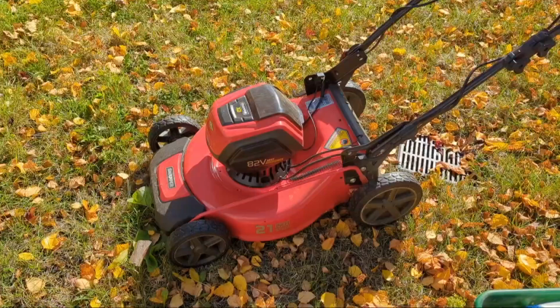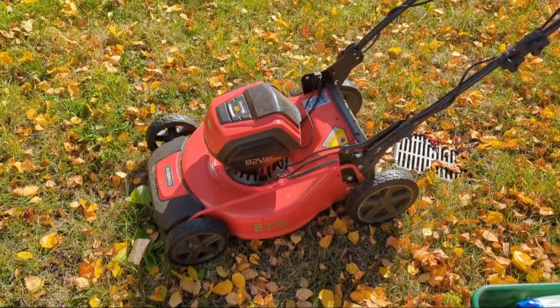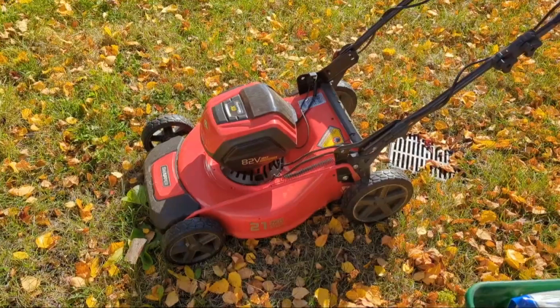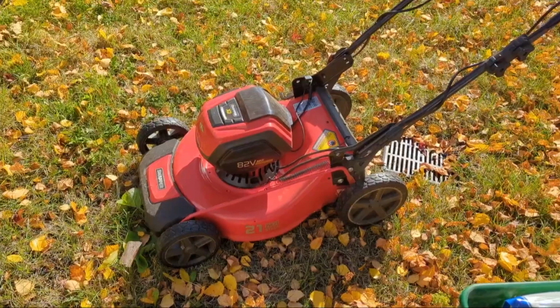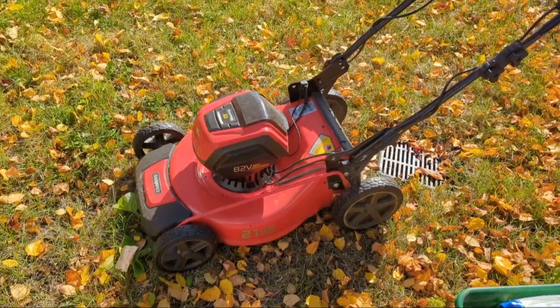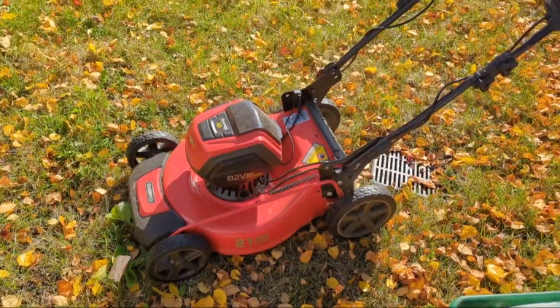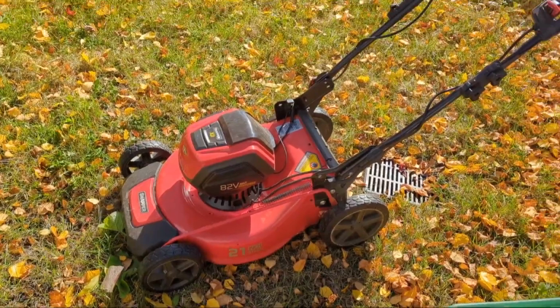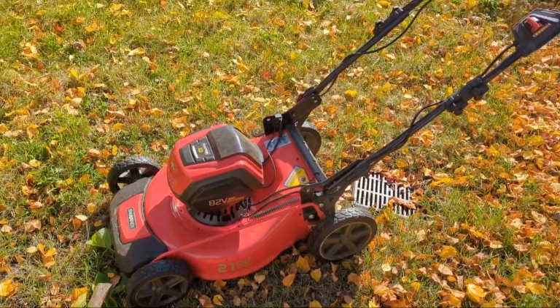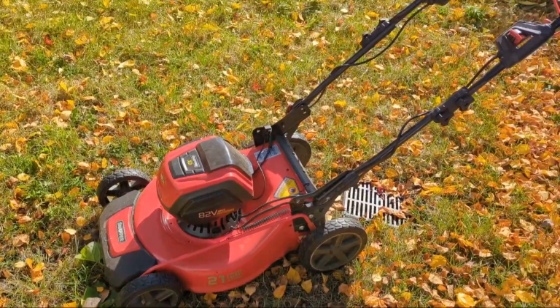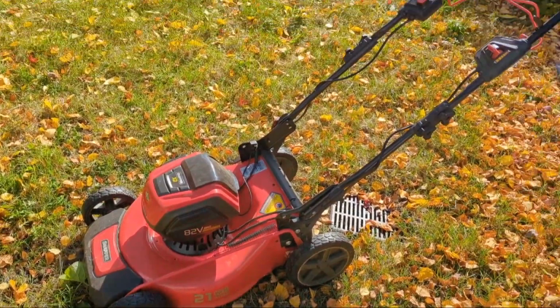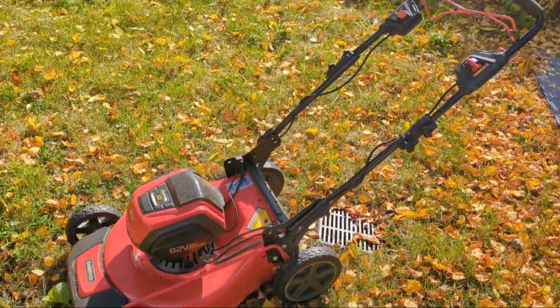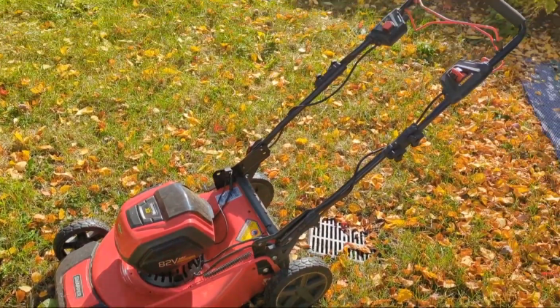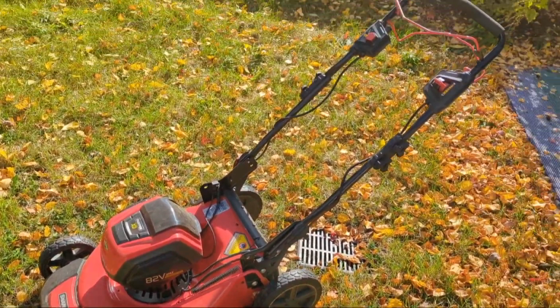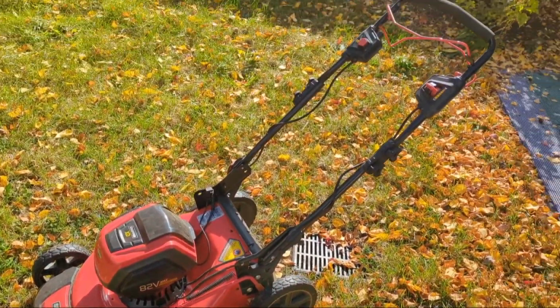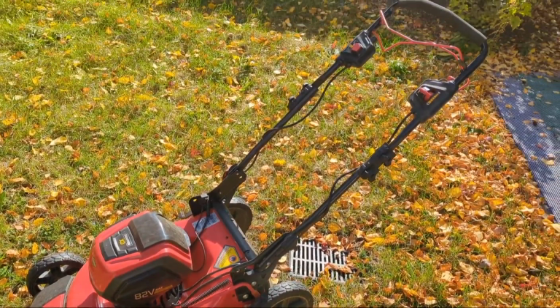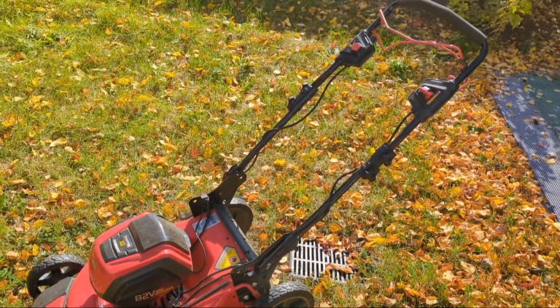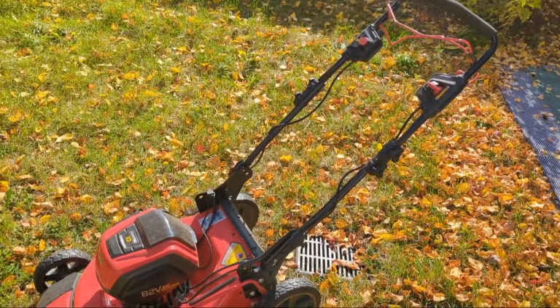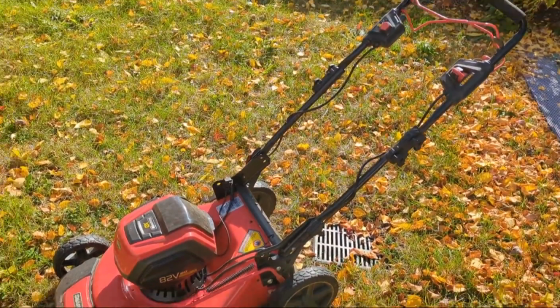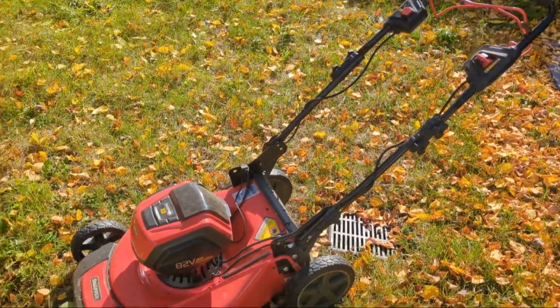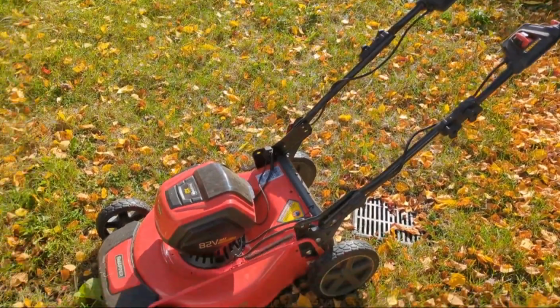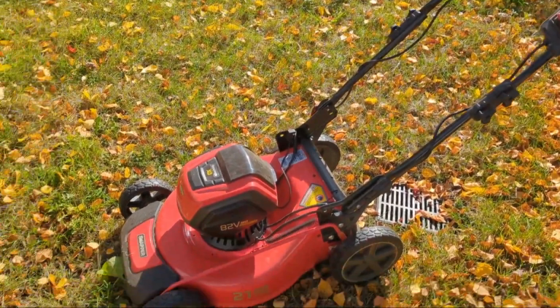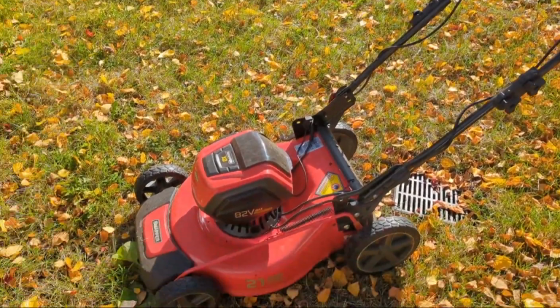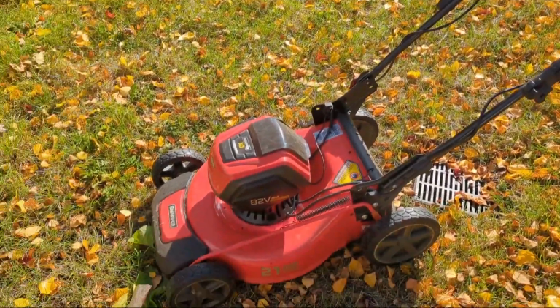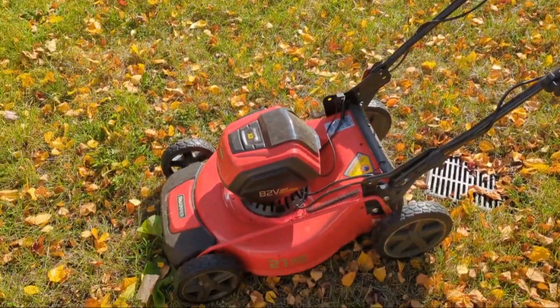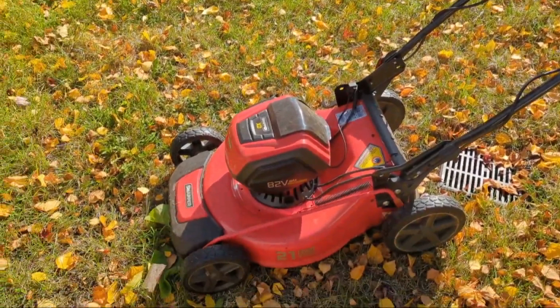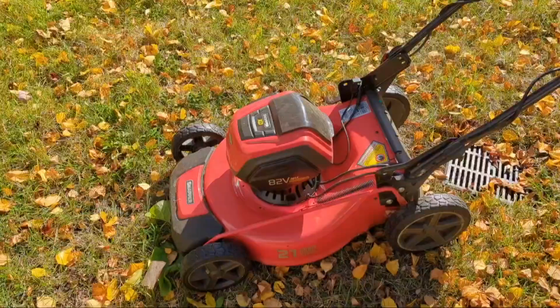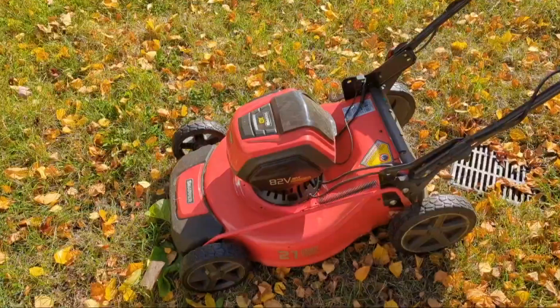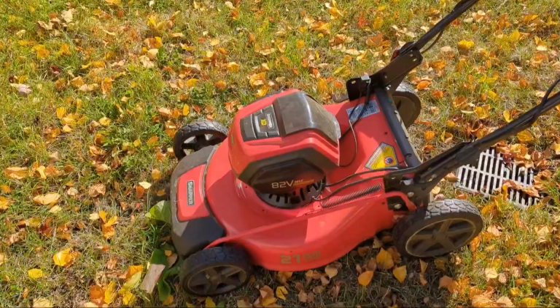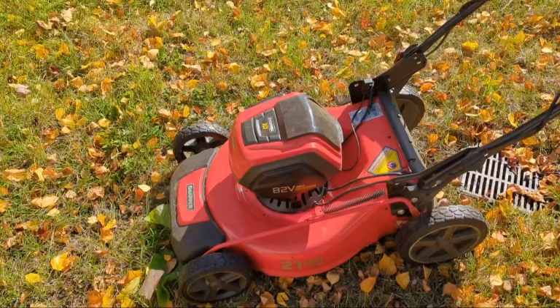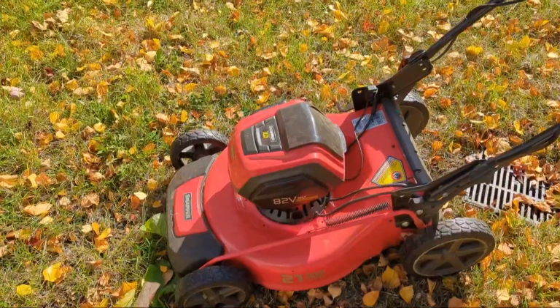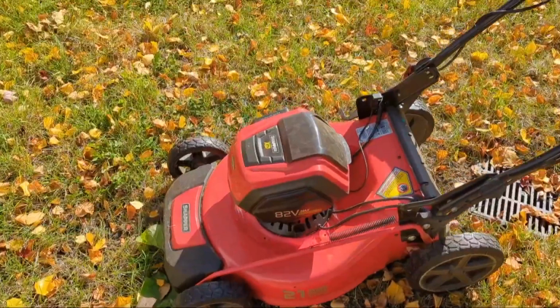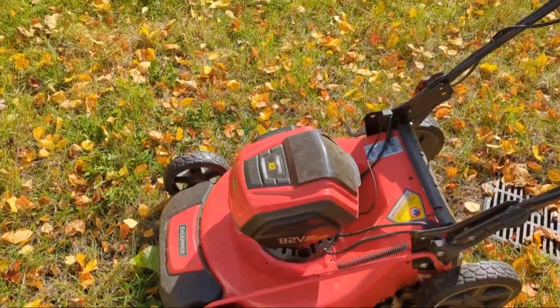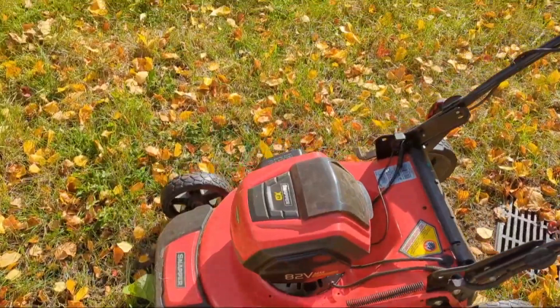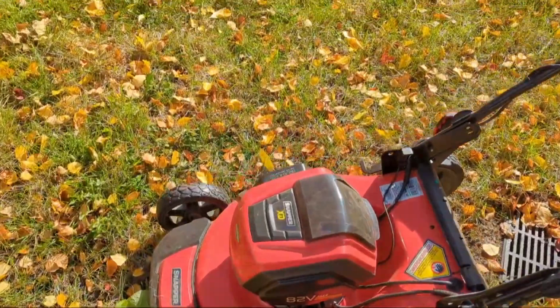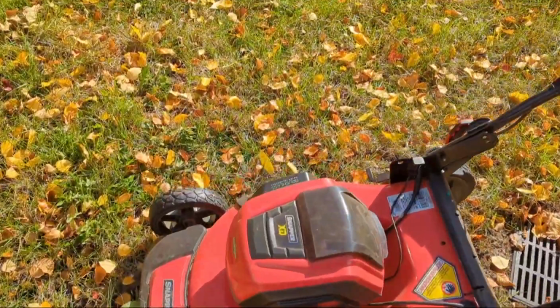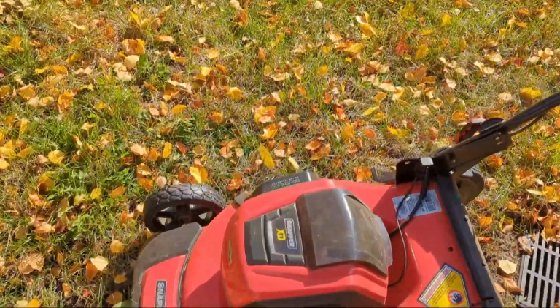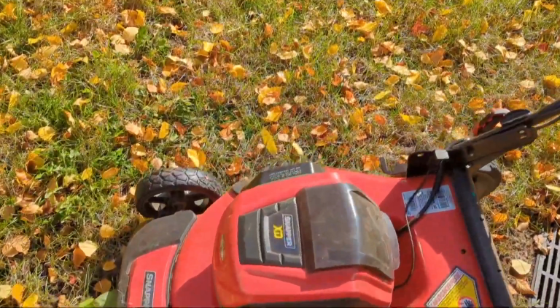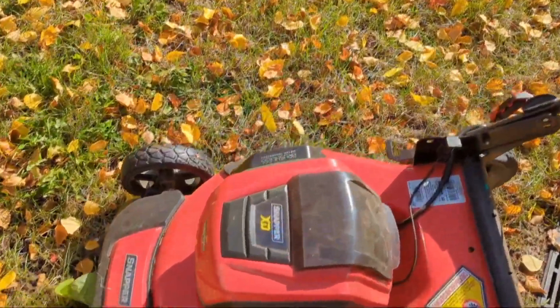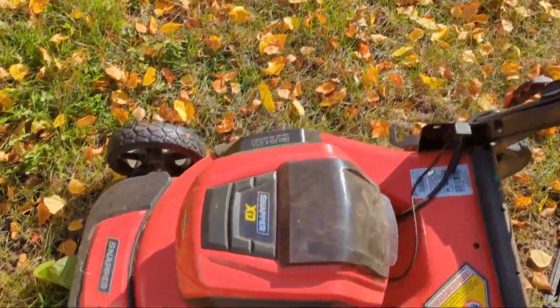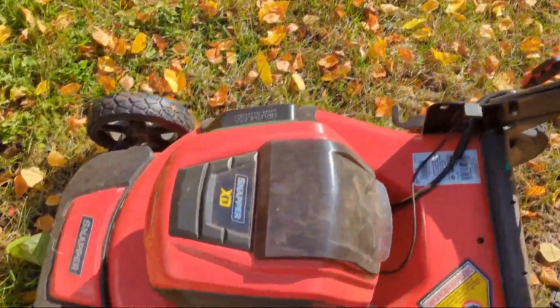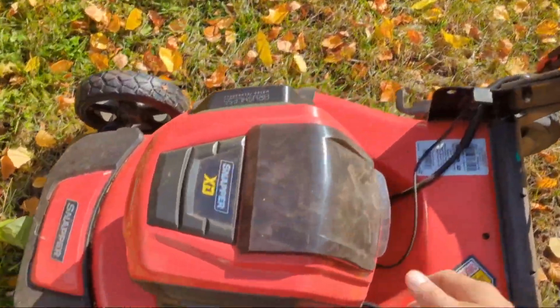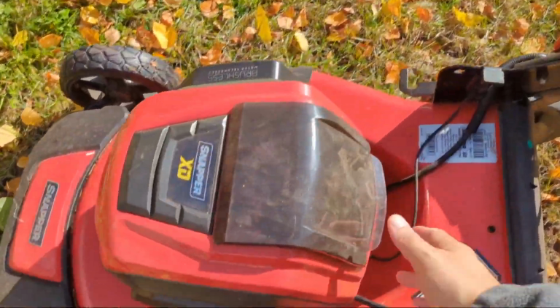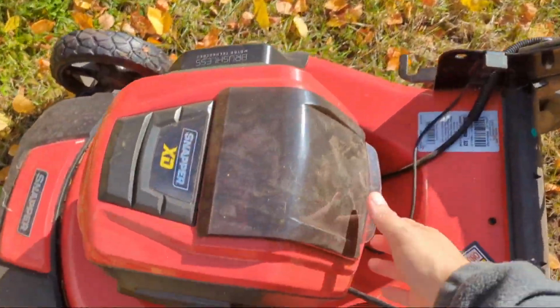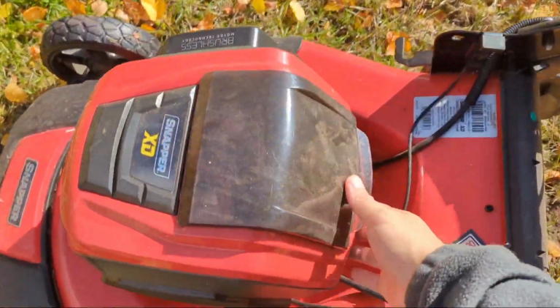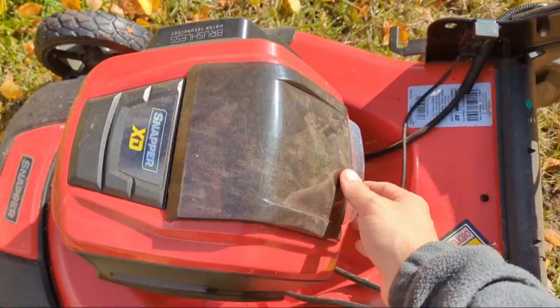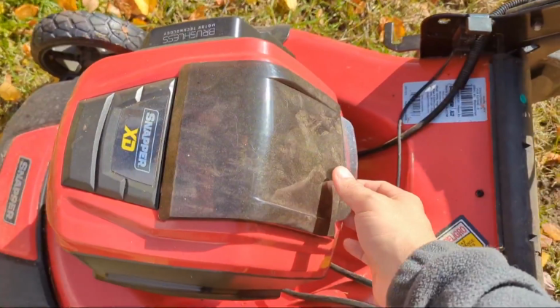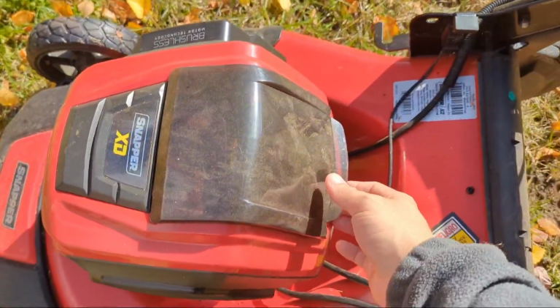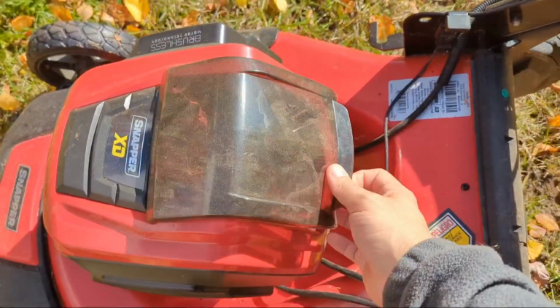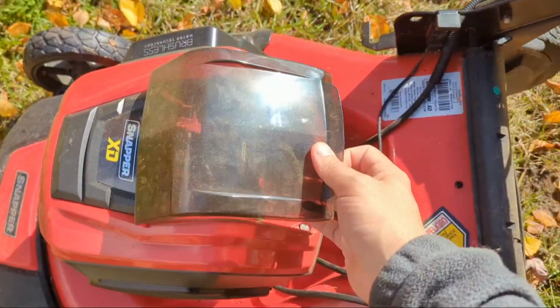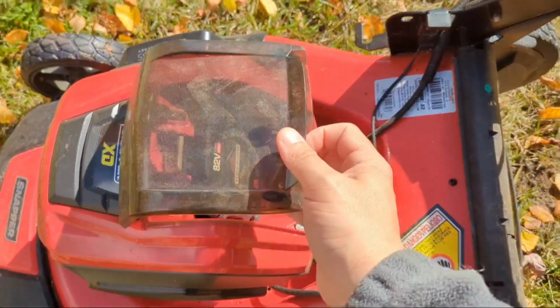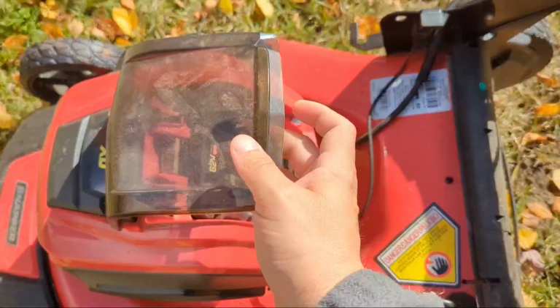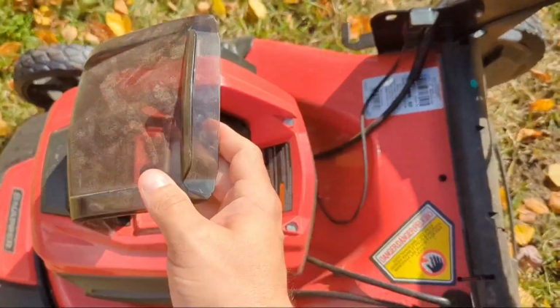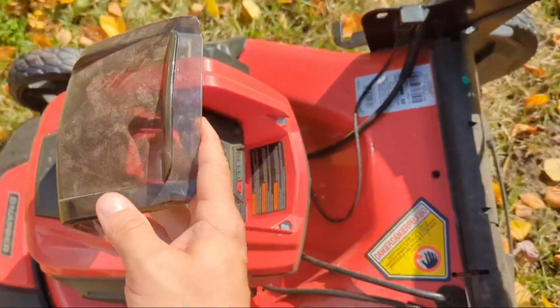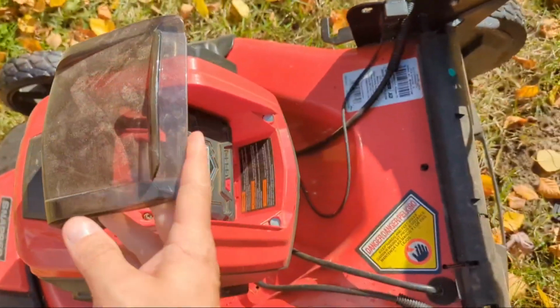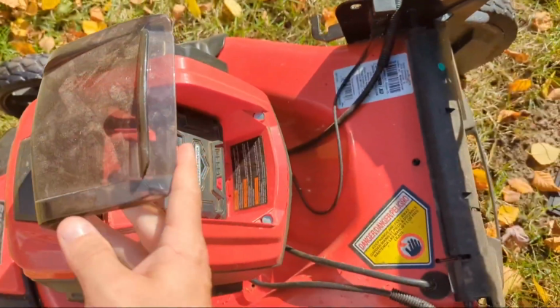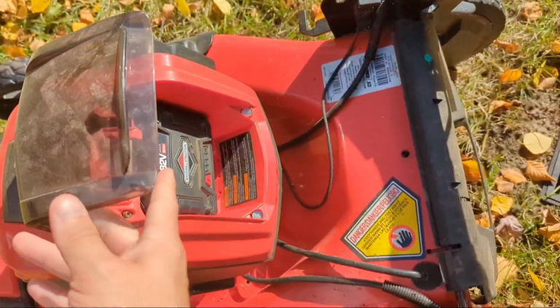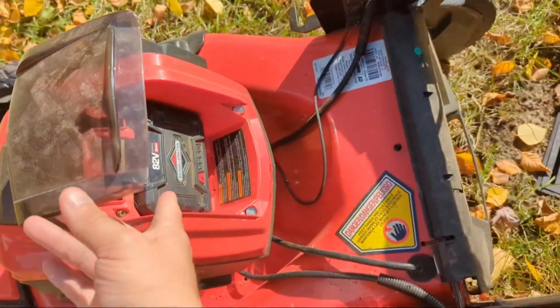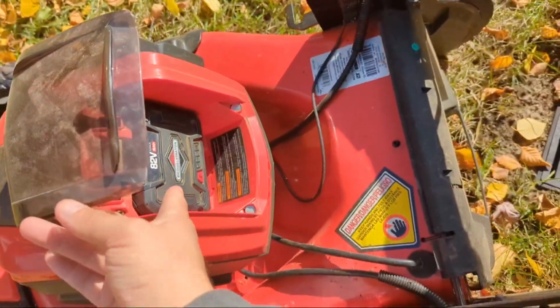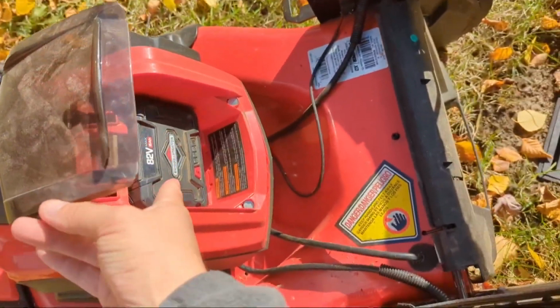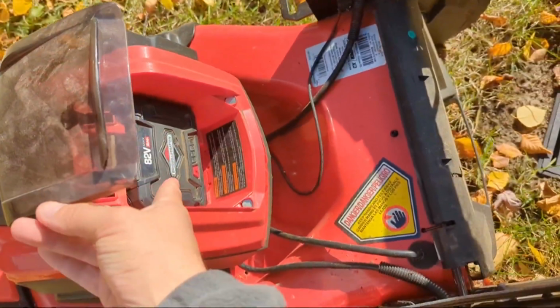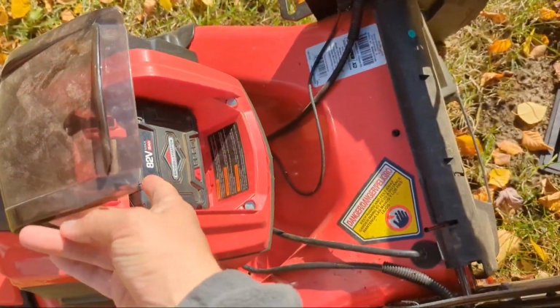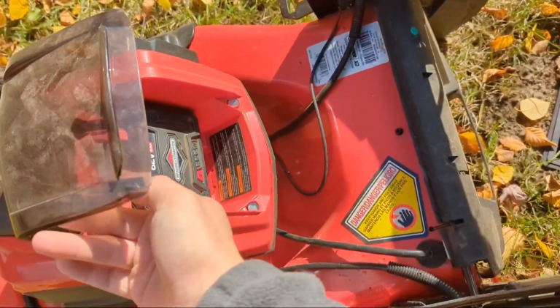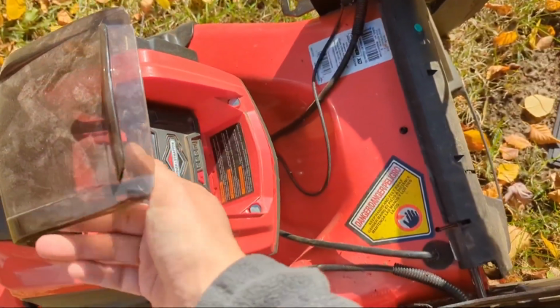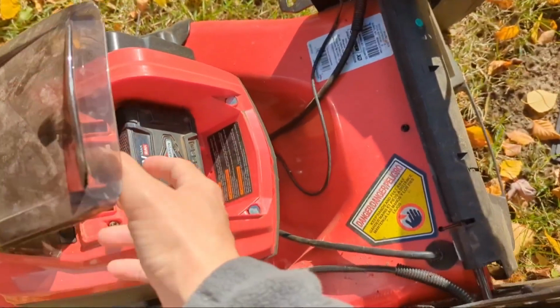I have to say I love my mower. I've had this for a couple years now and just coming in you can see this is where you put the battery.